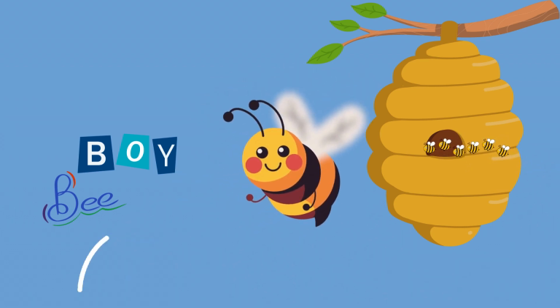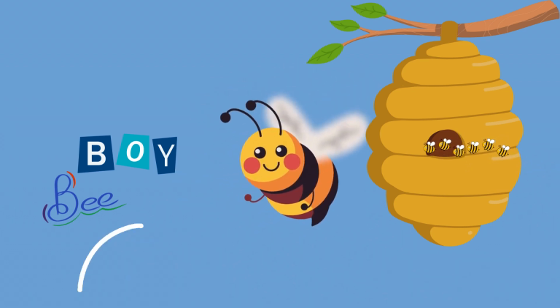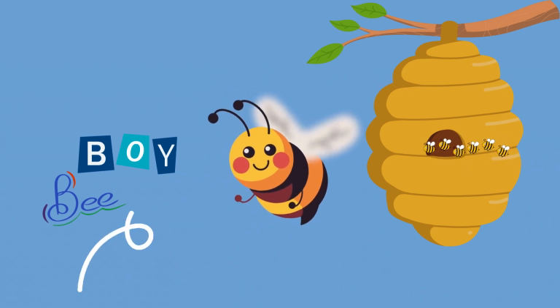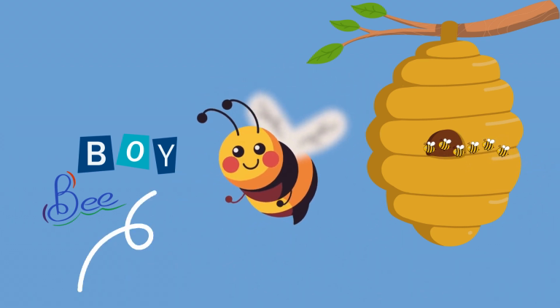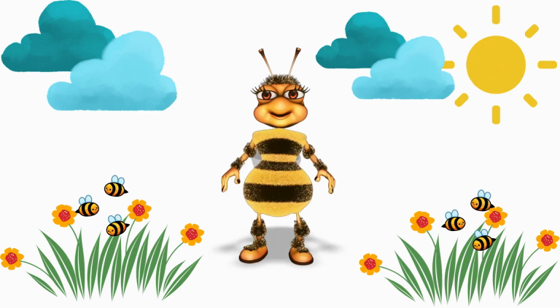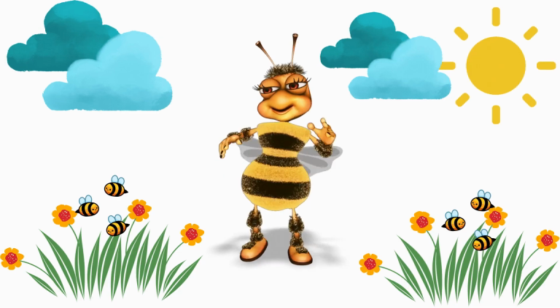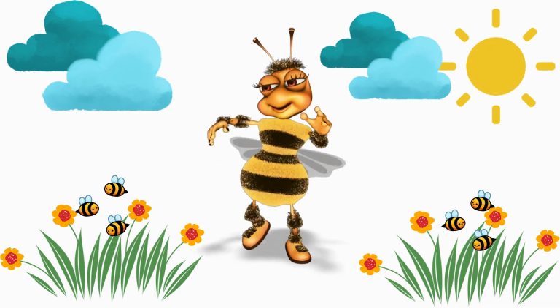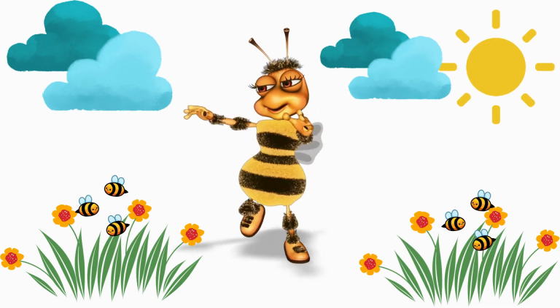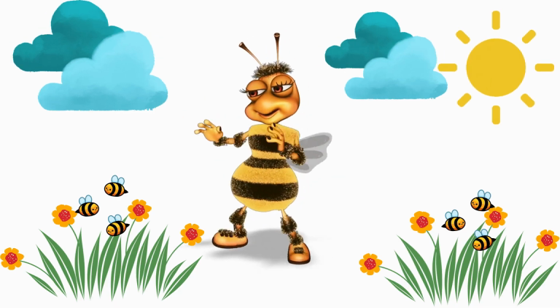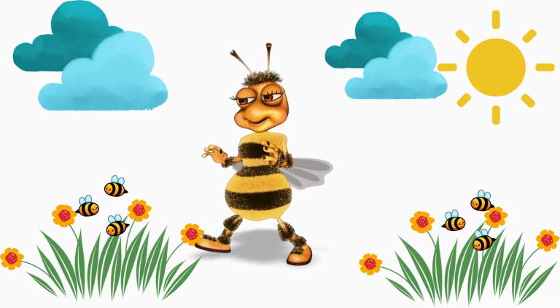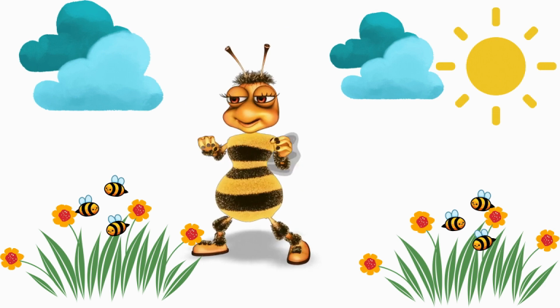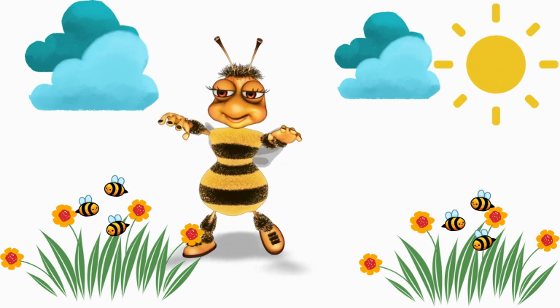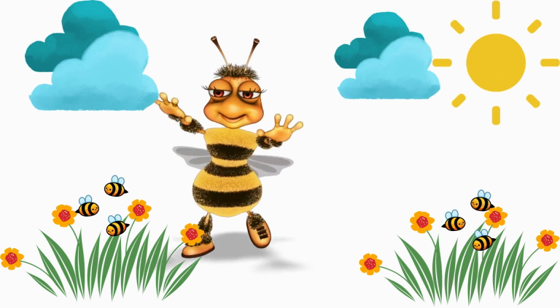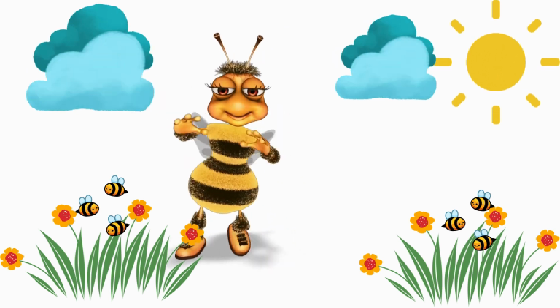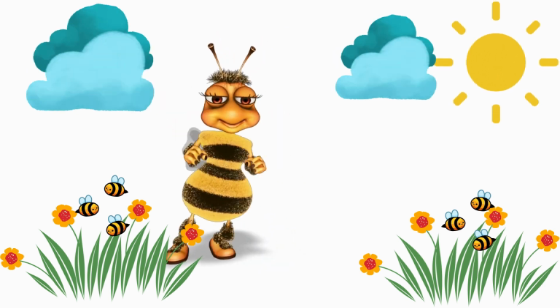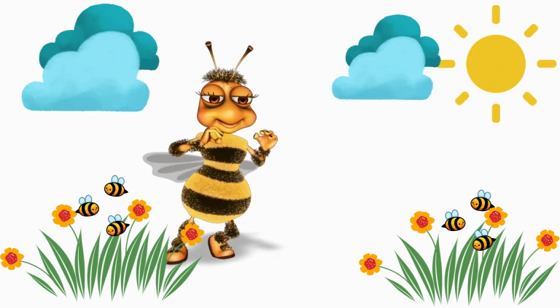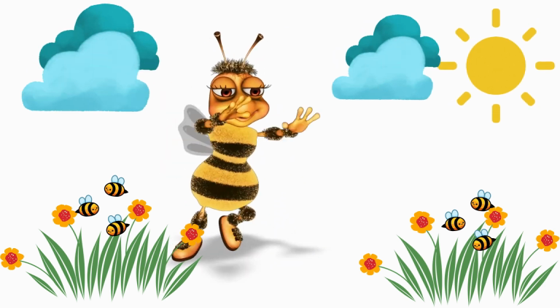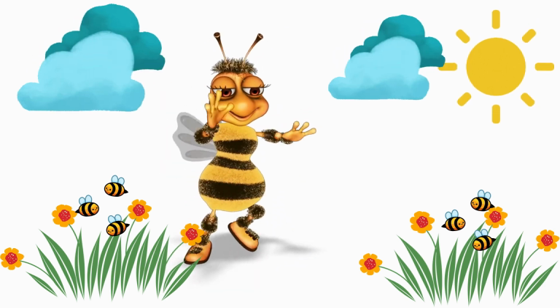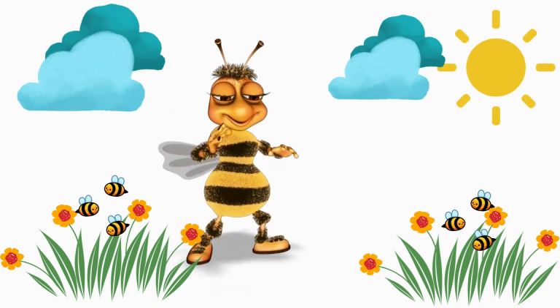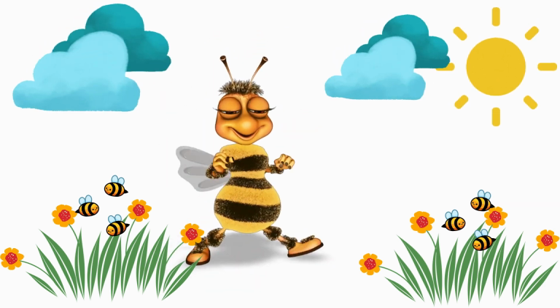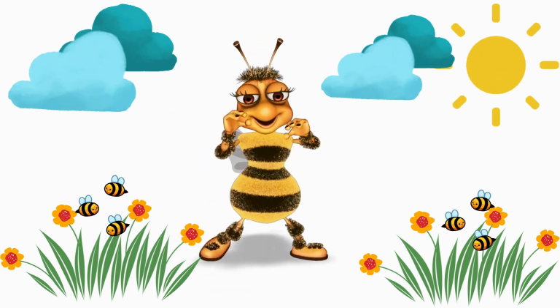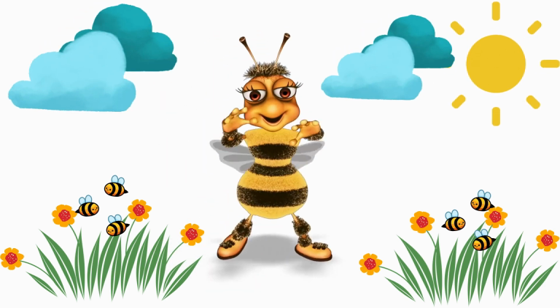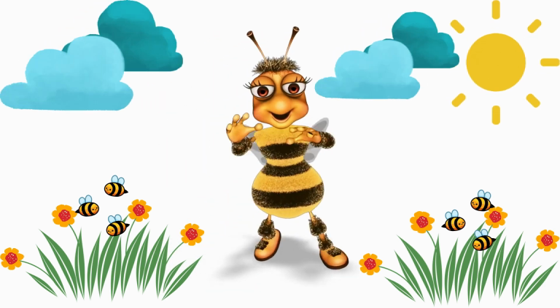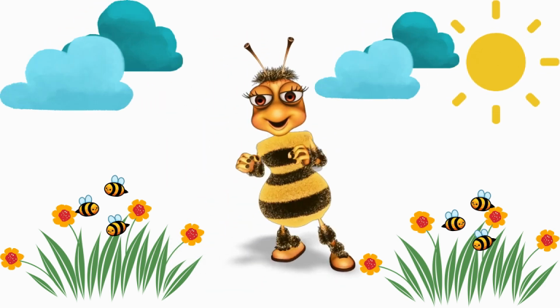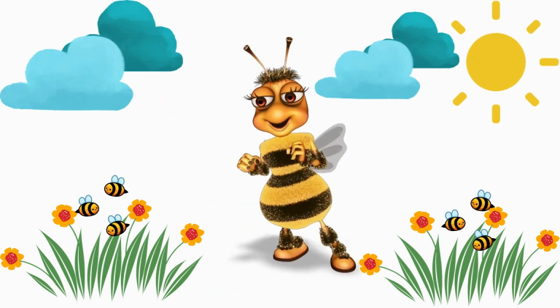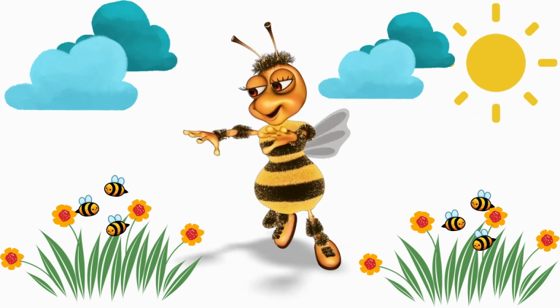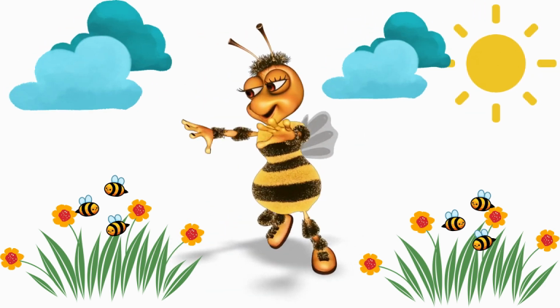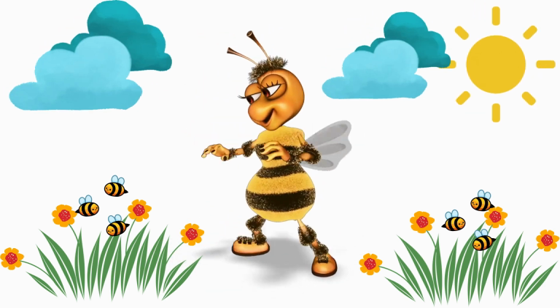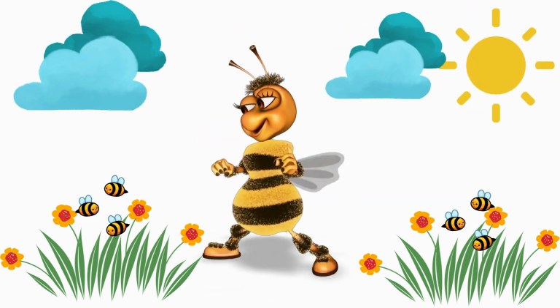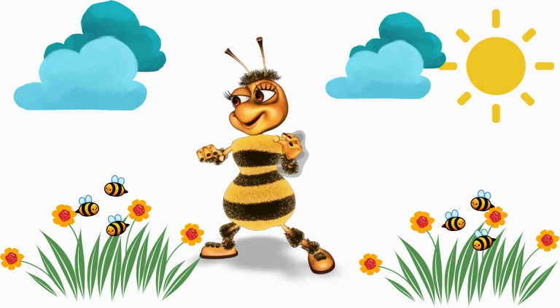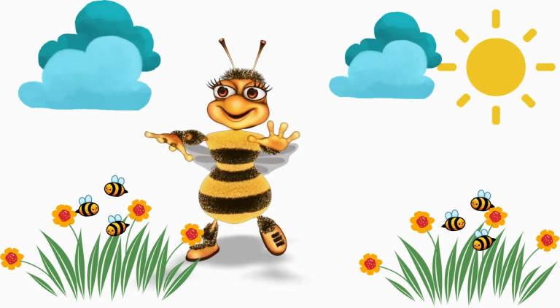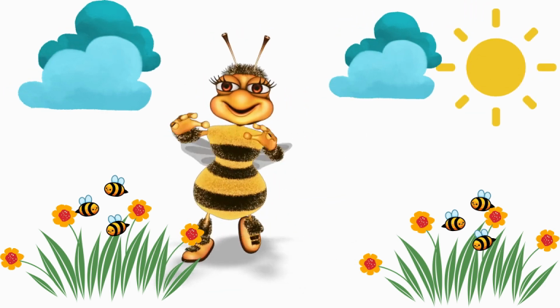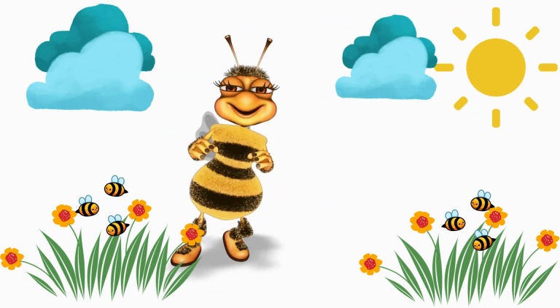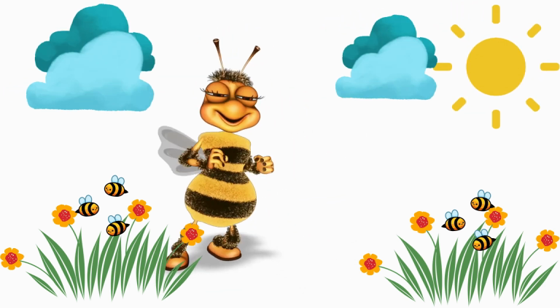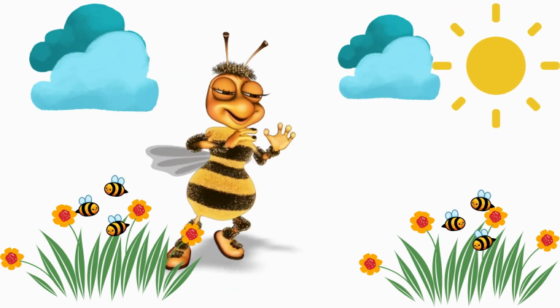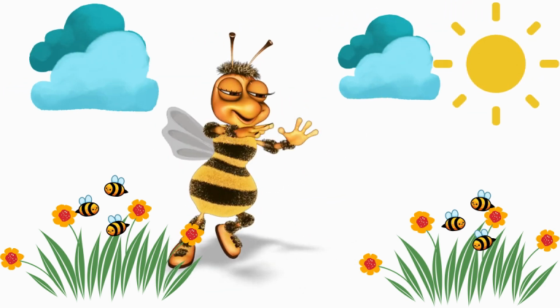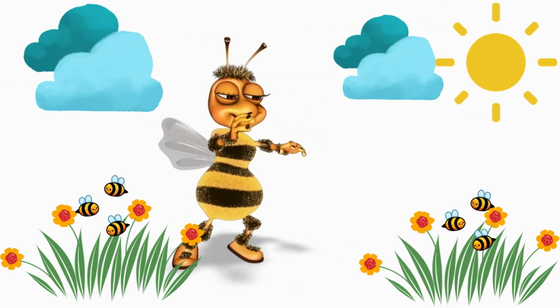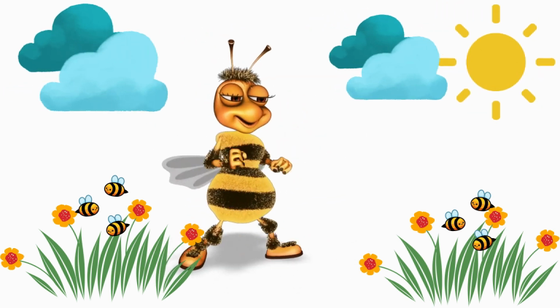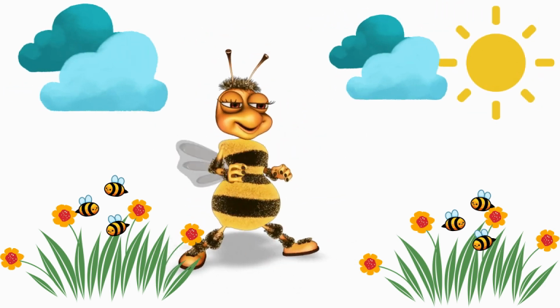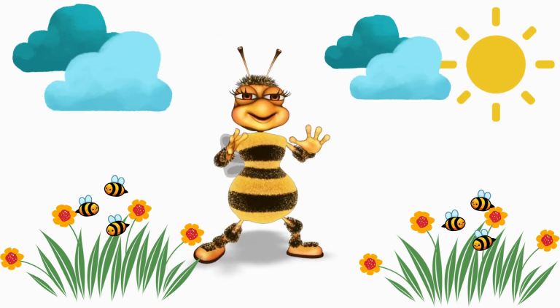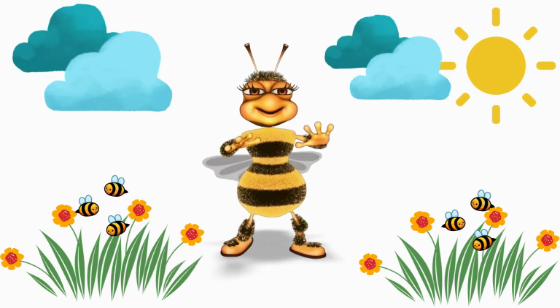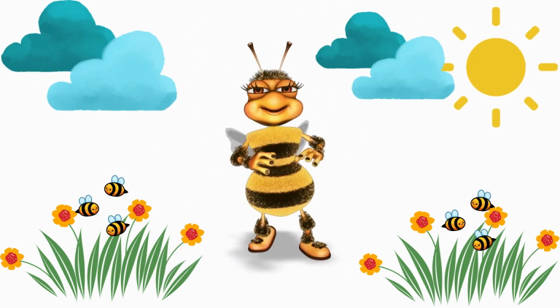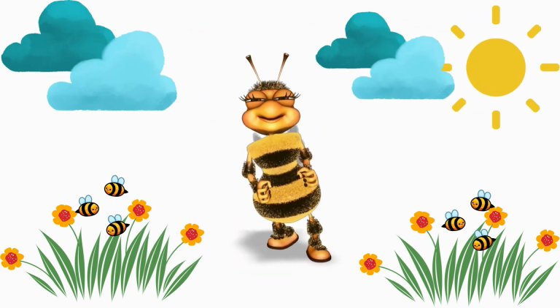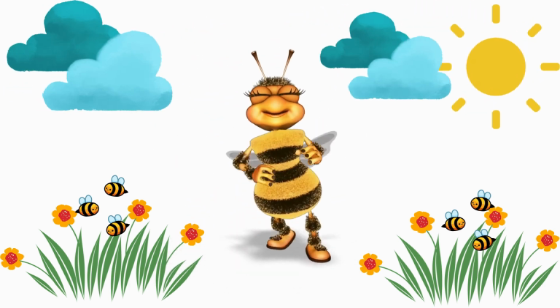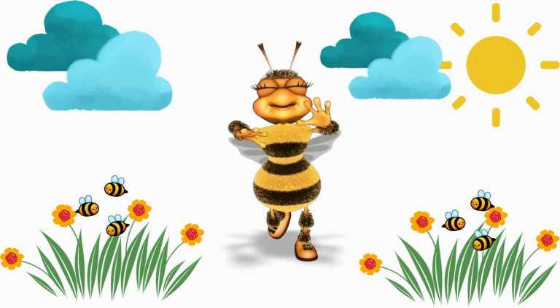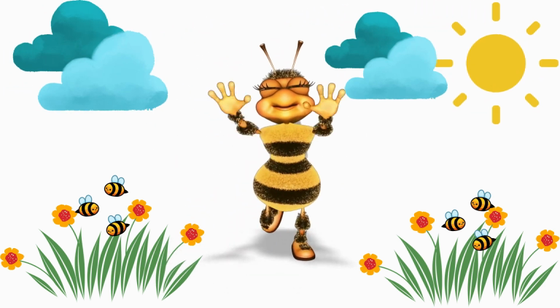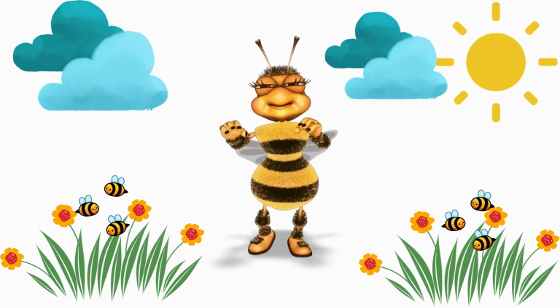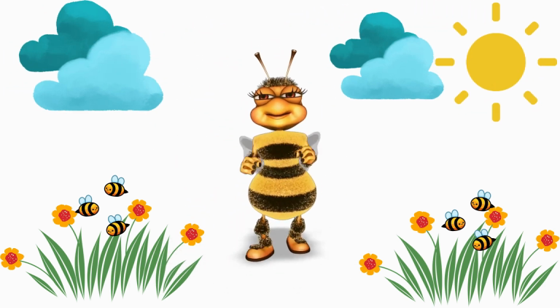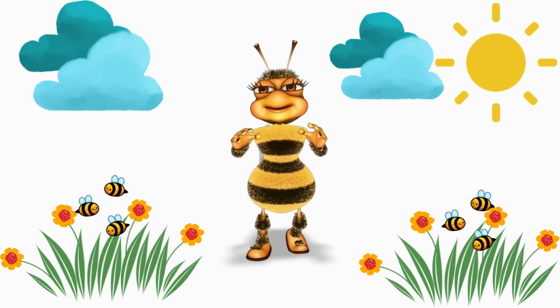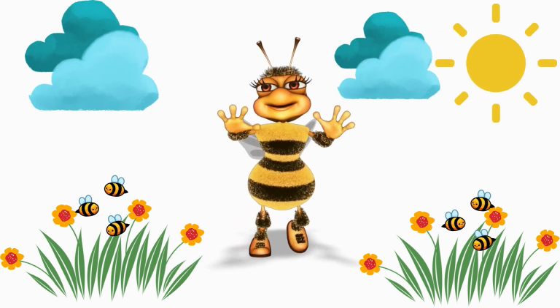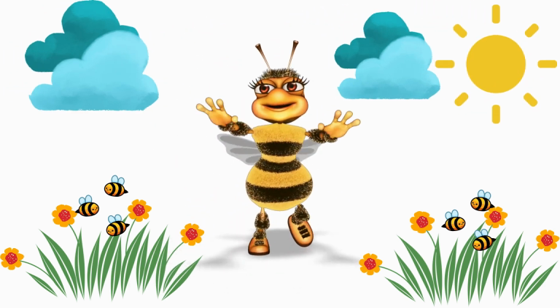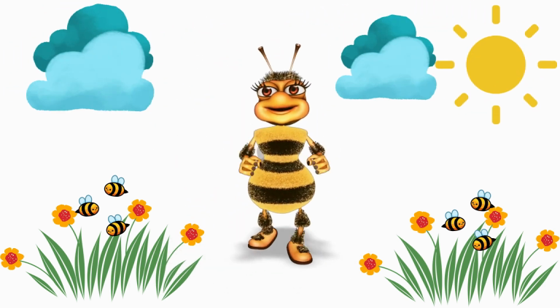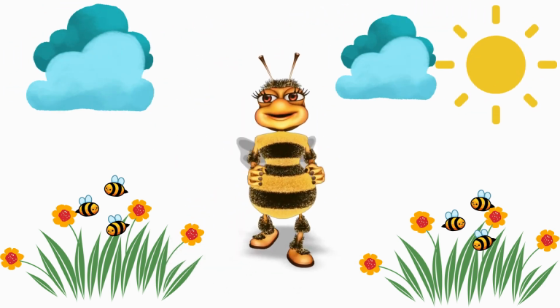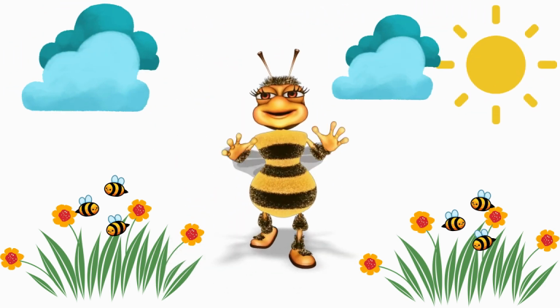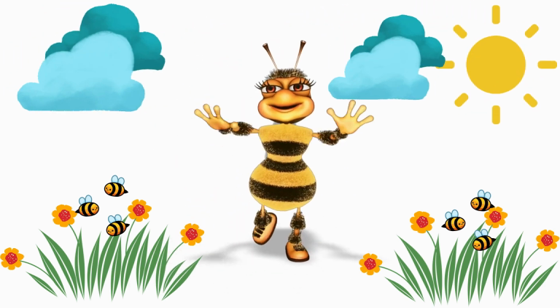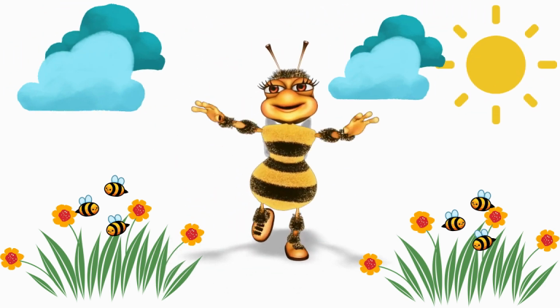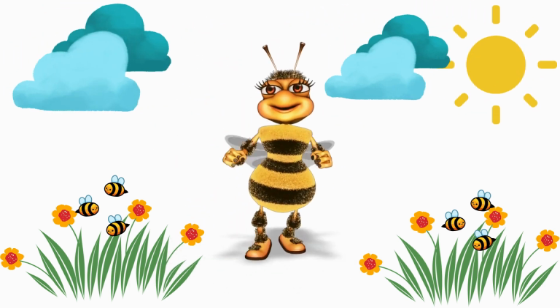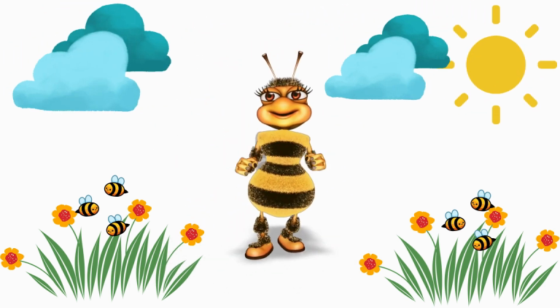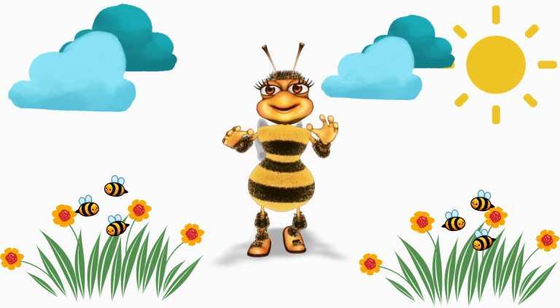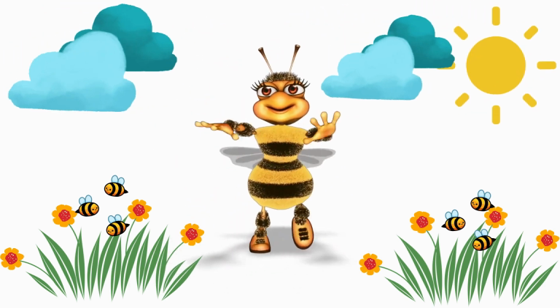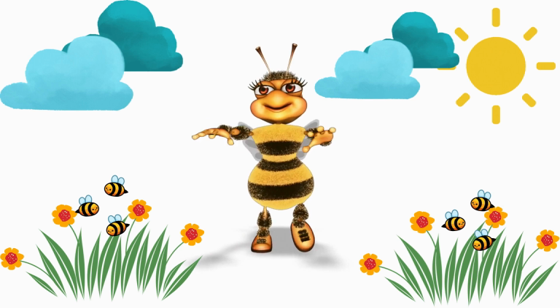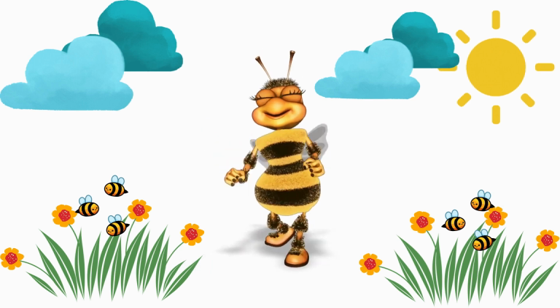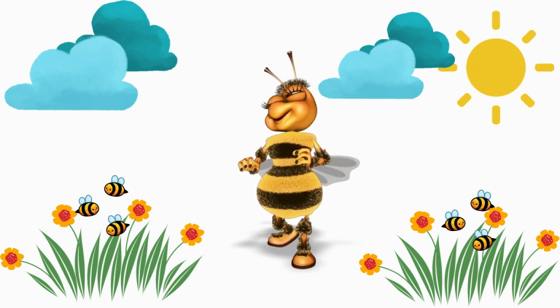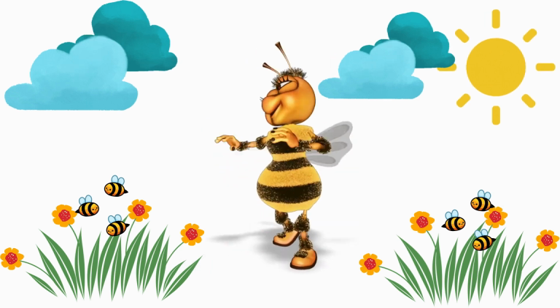Check out our waggle dance! We use this special dance to tell other bees where to find the best flowers for nectar!